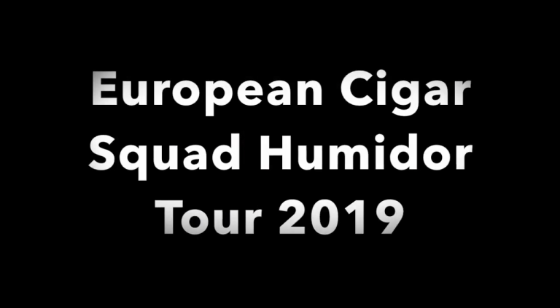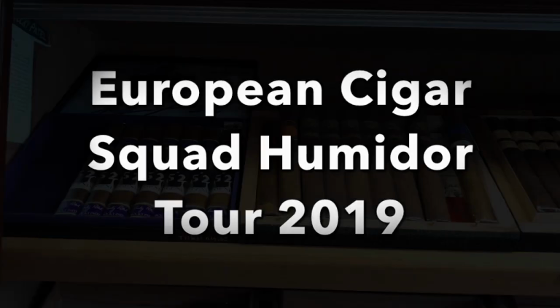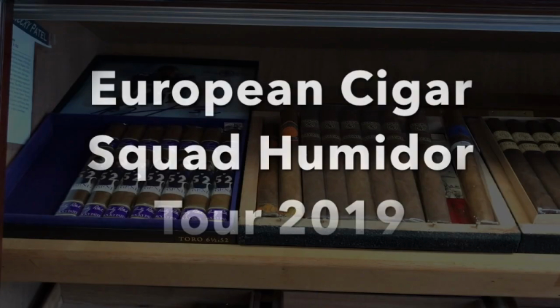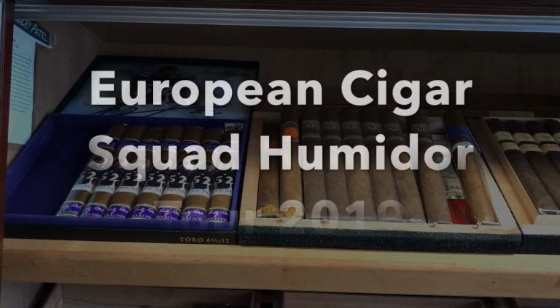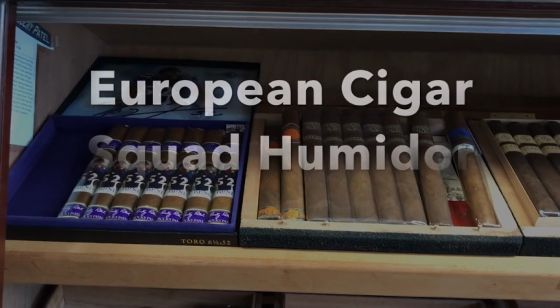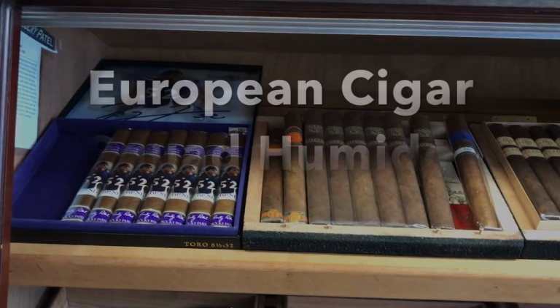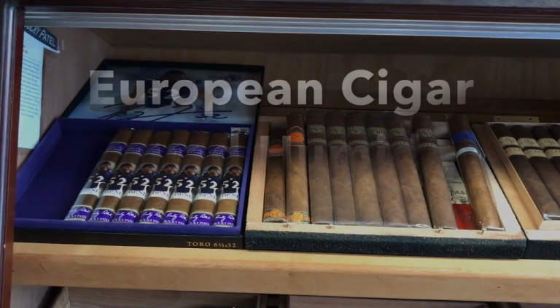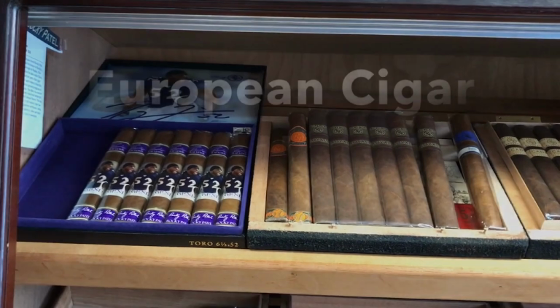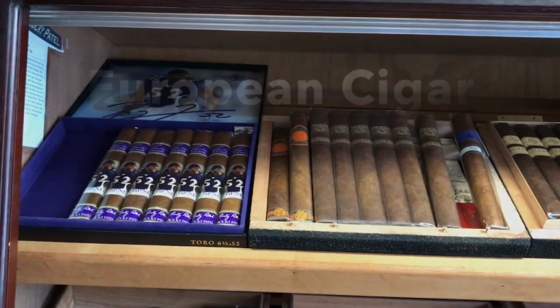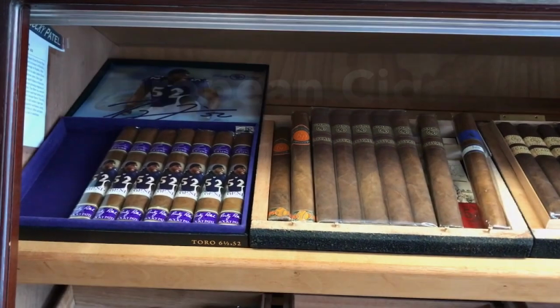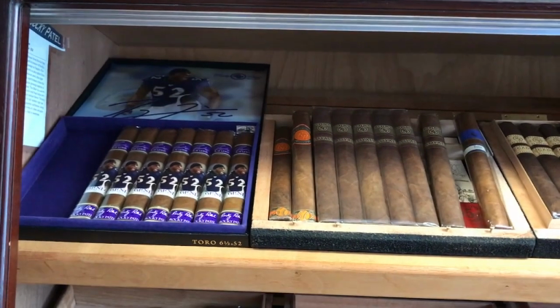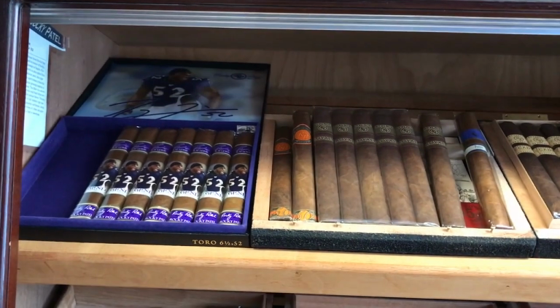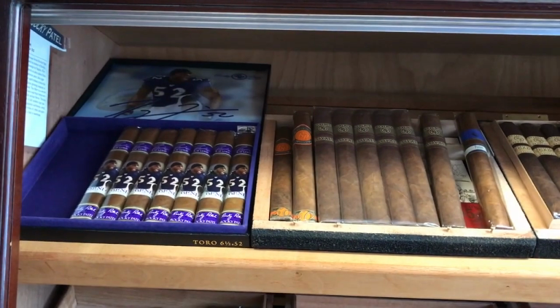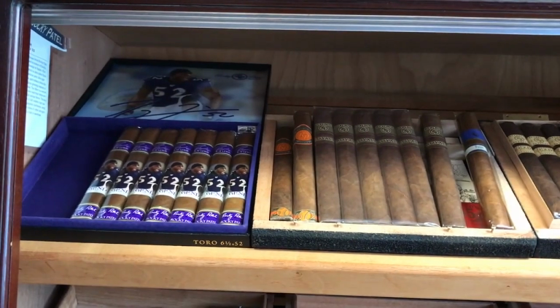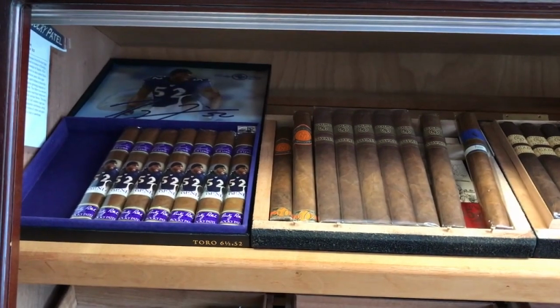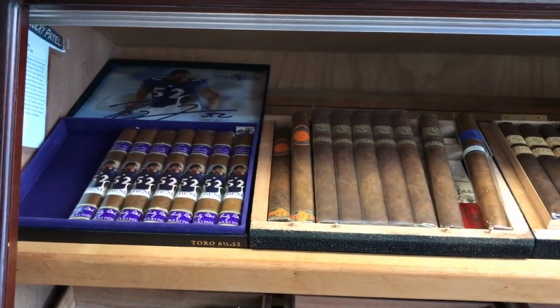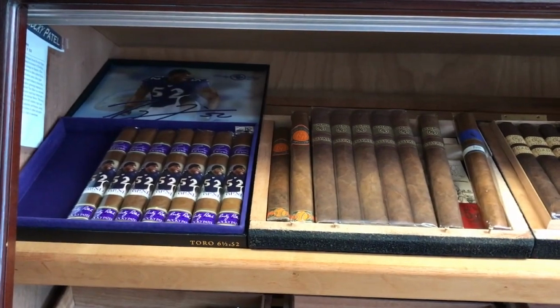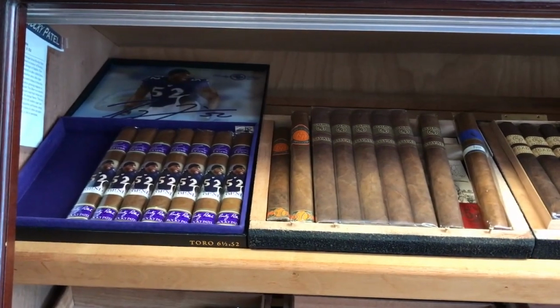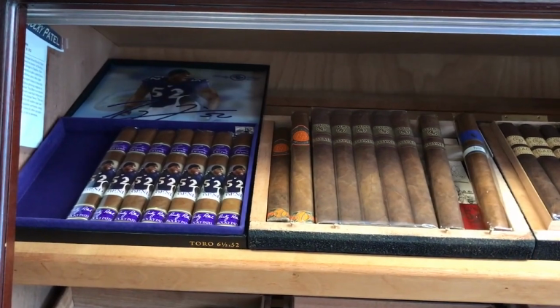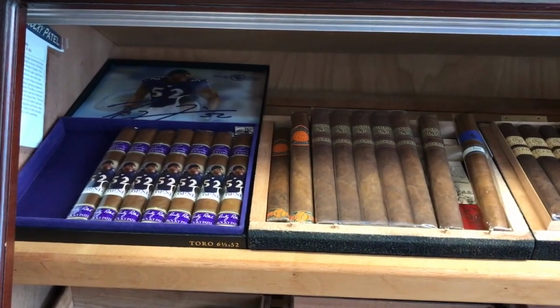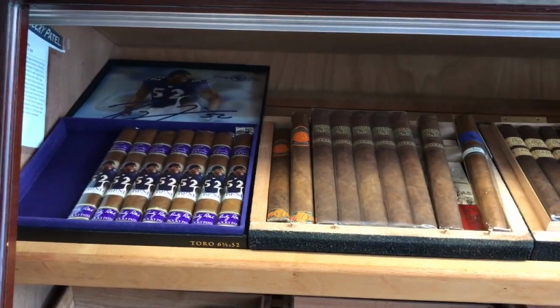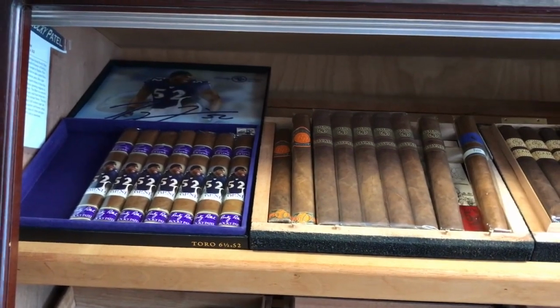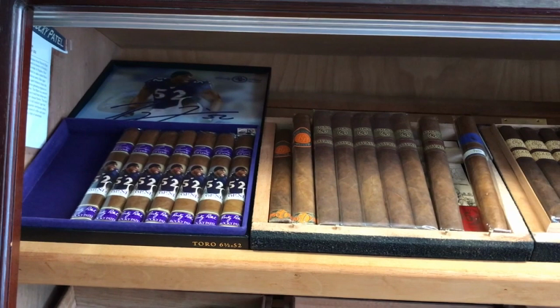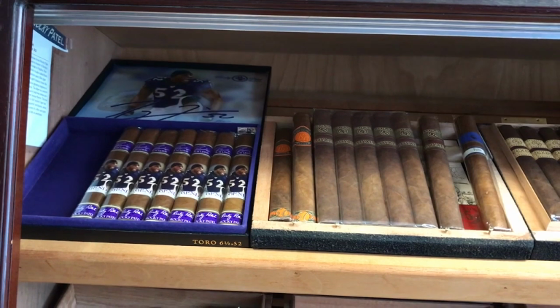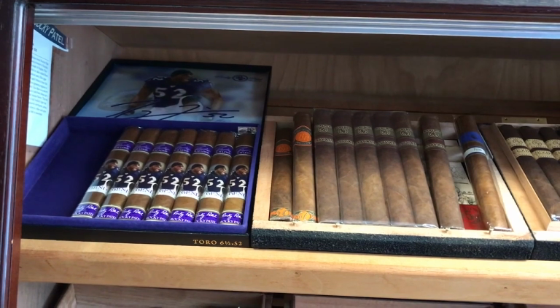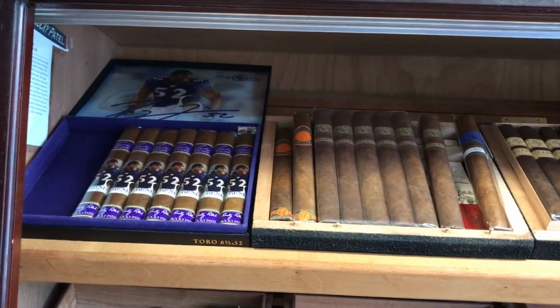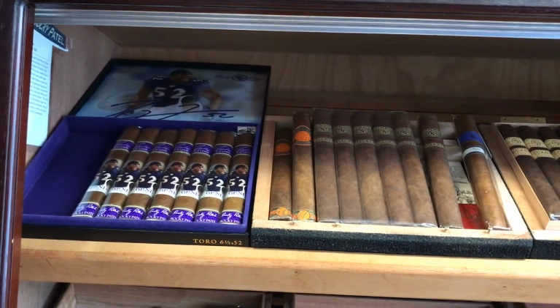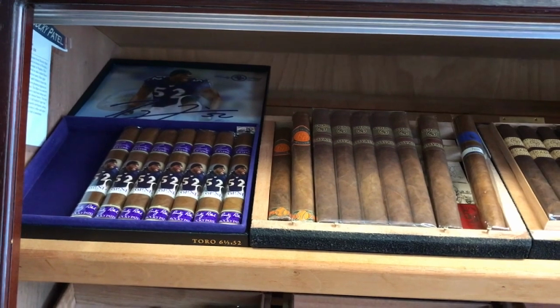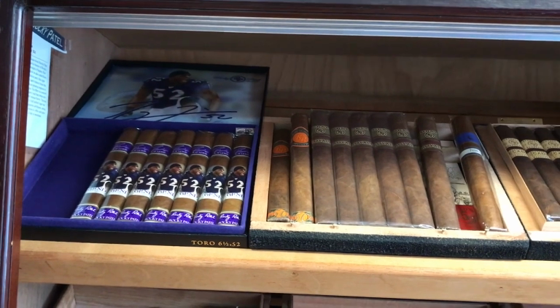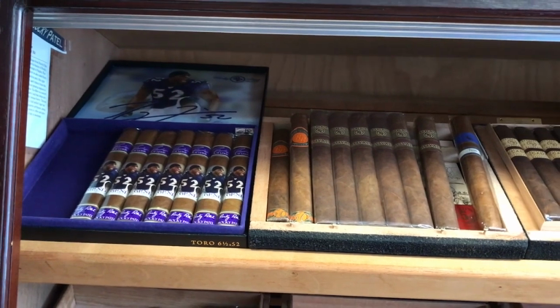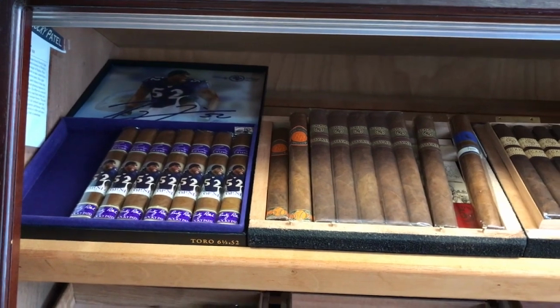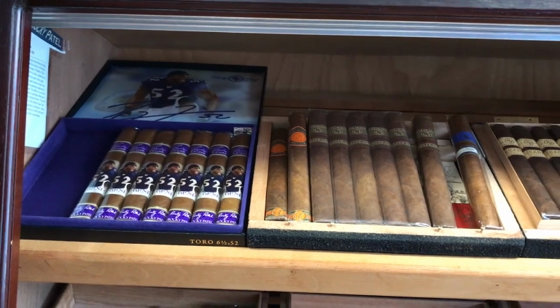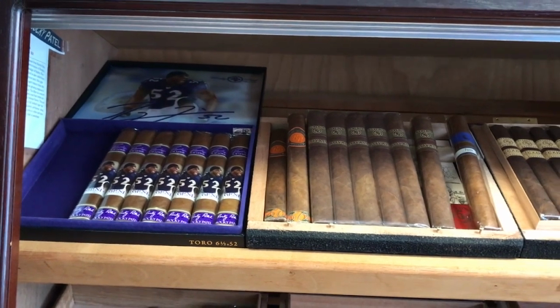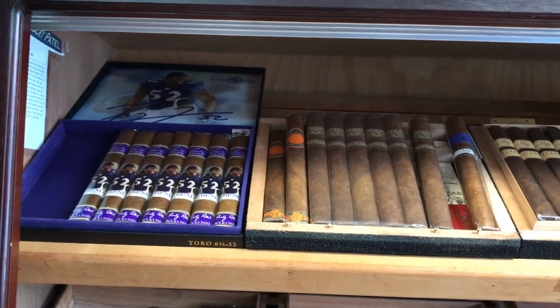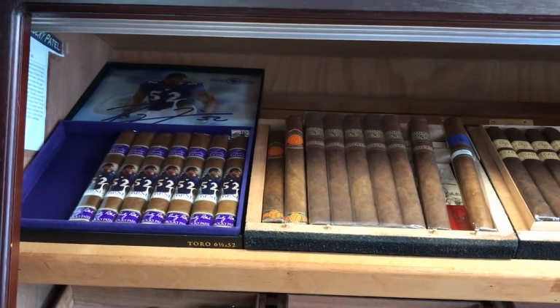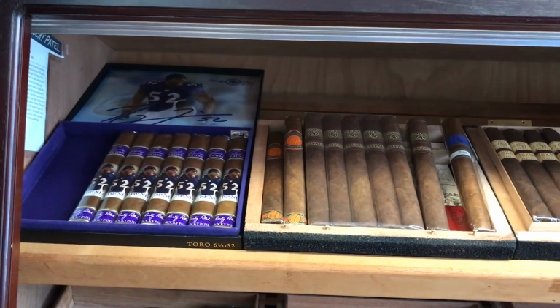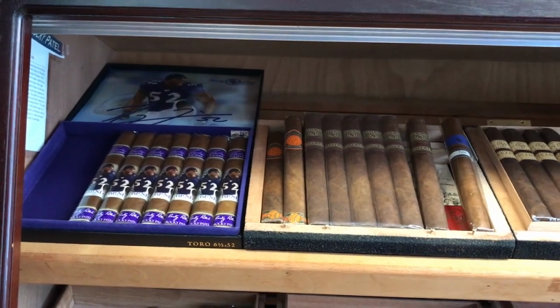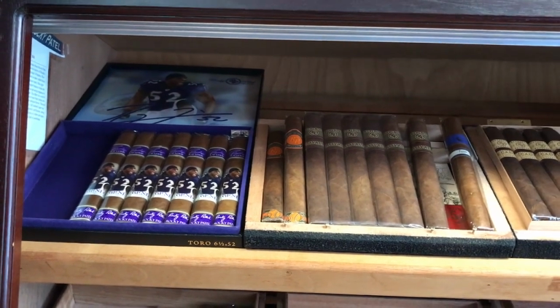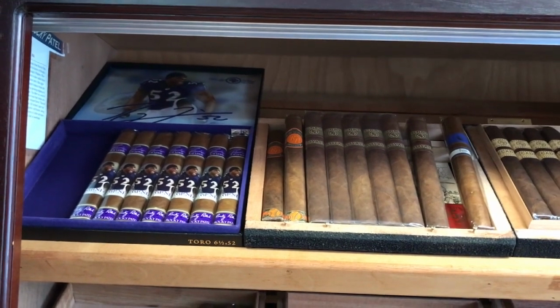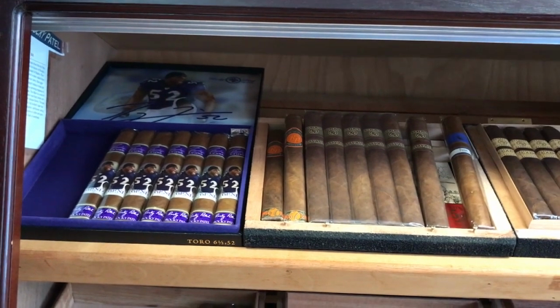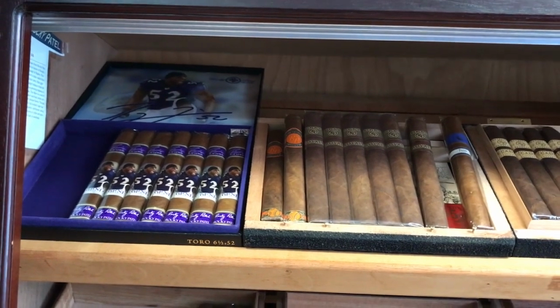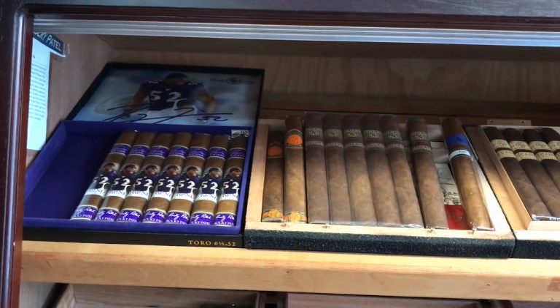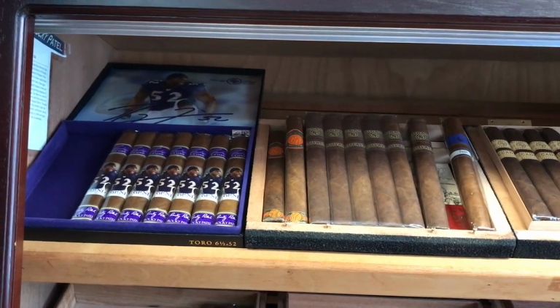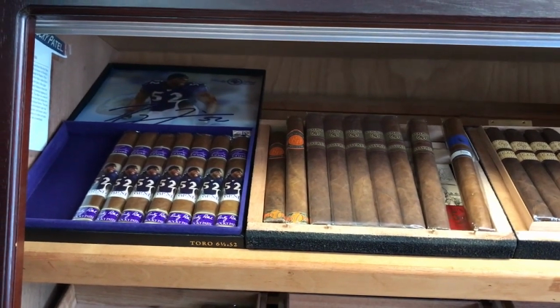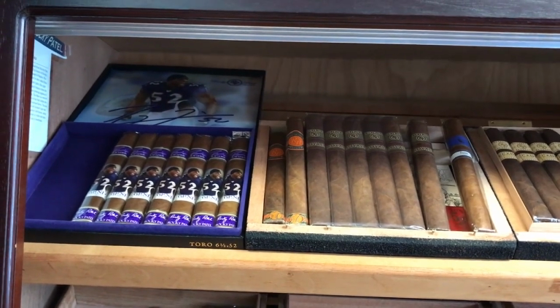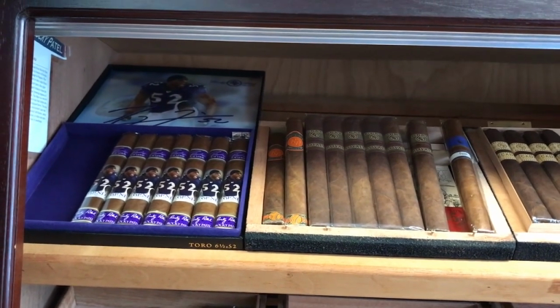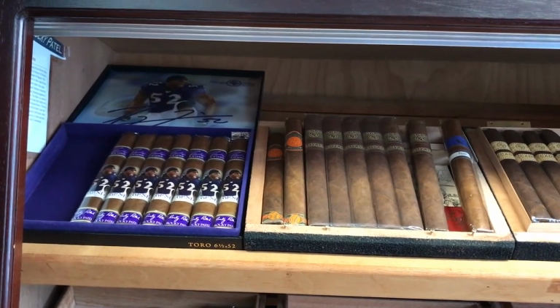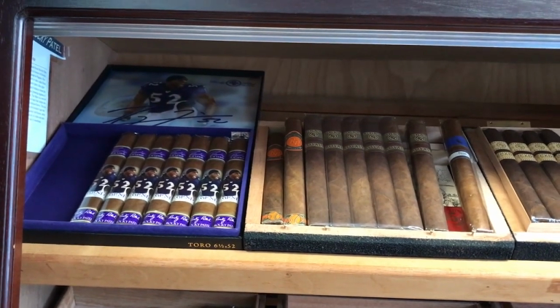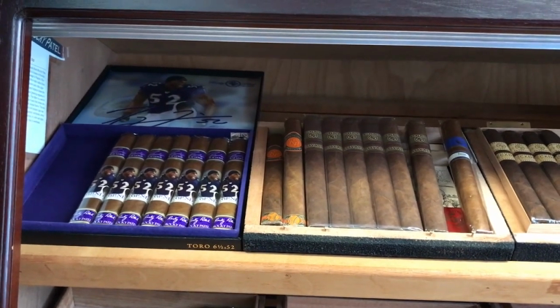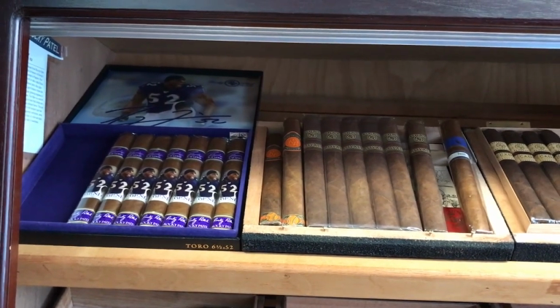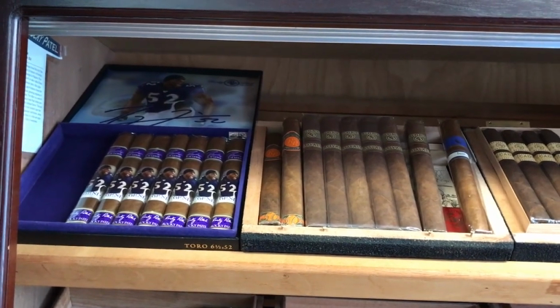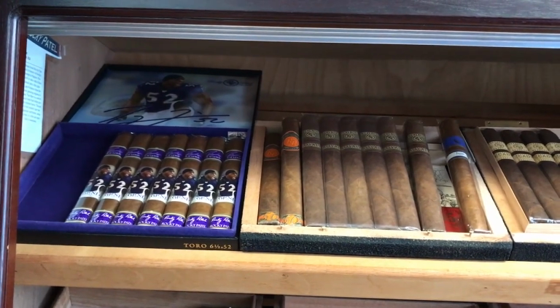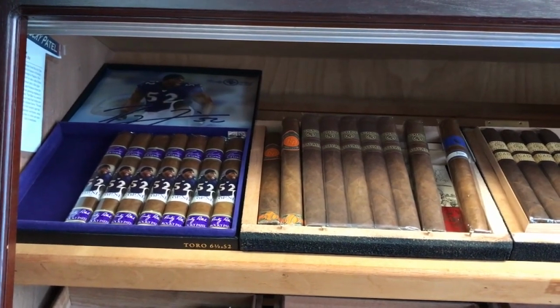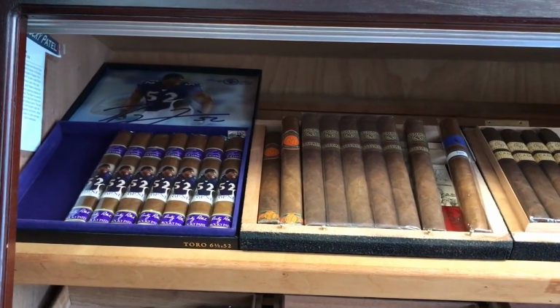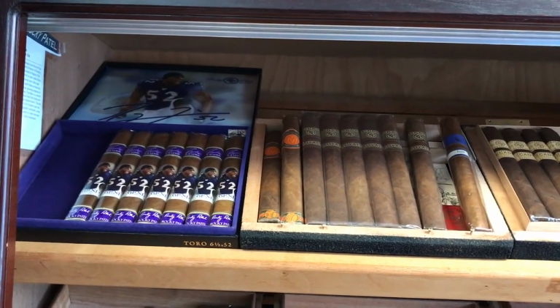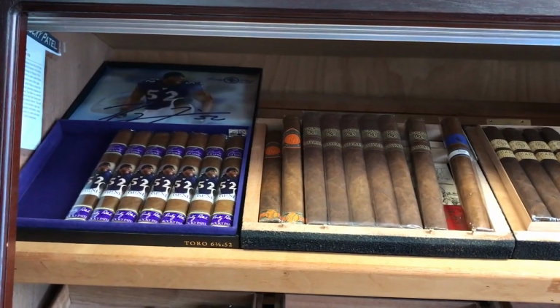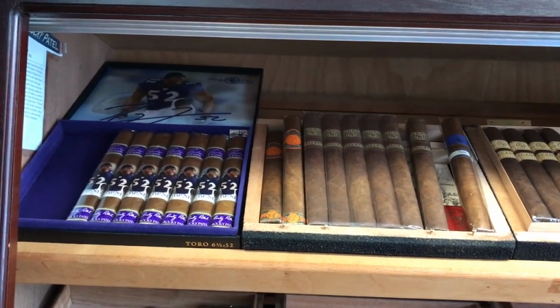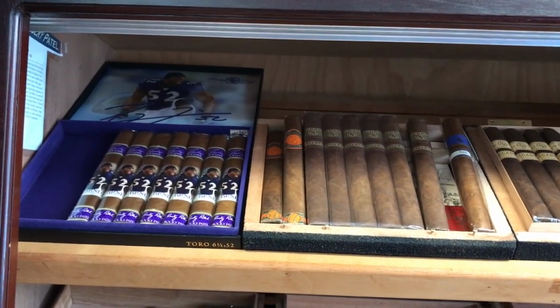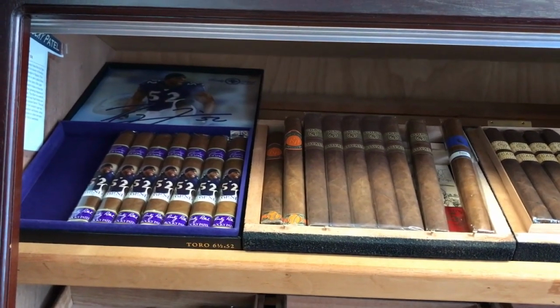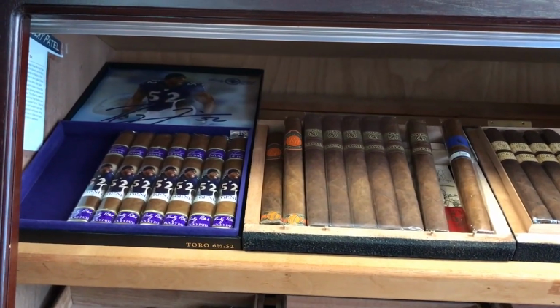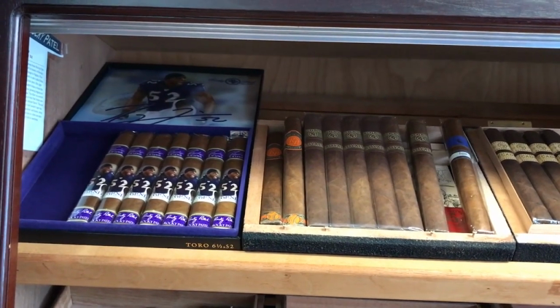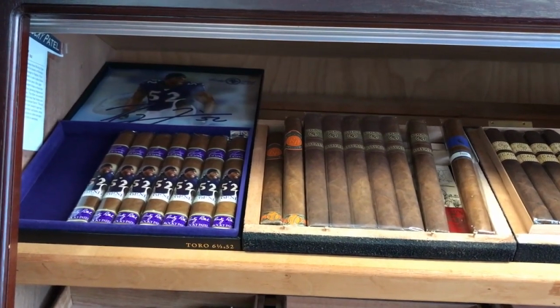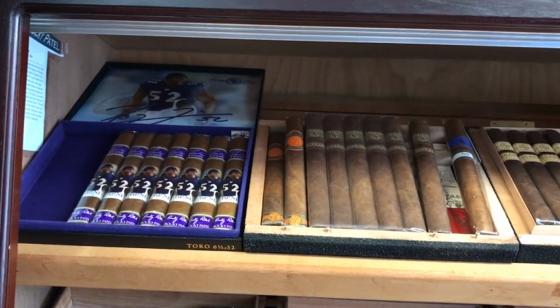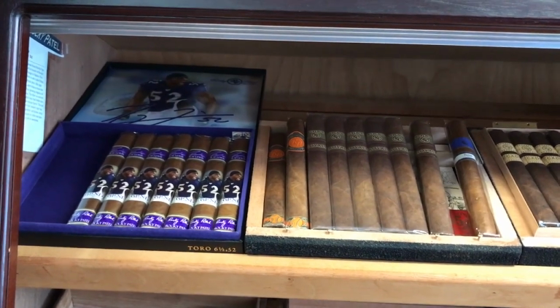Hi guys, it's Rafael from European Cigars, but today I'm reviewing my humidor tour in 2019.